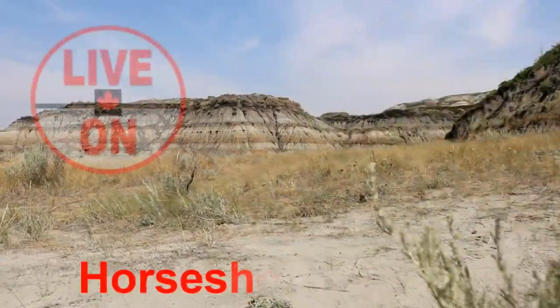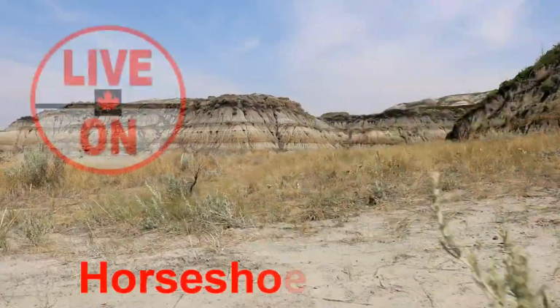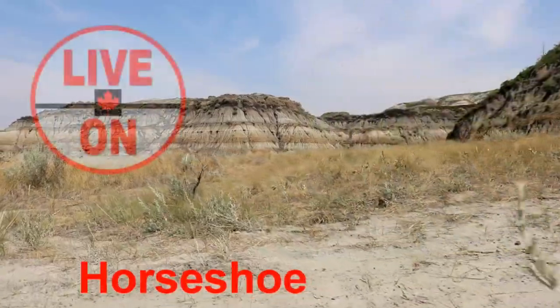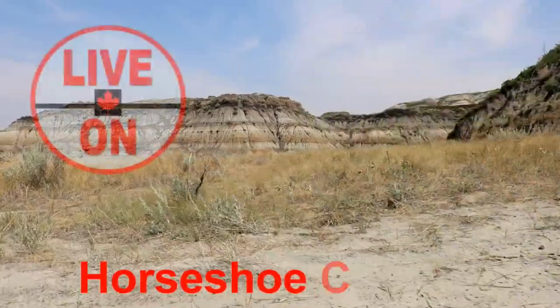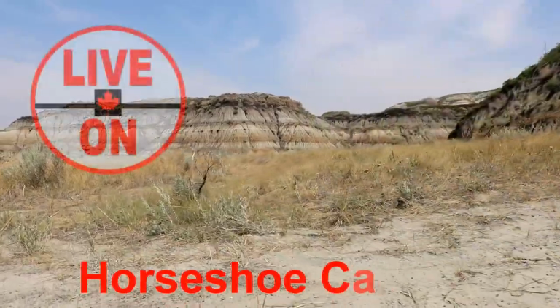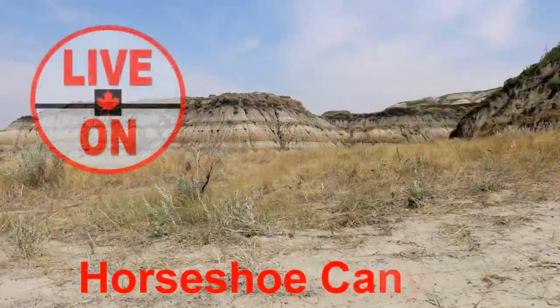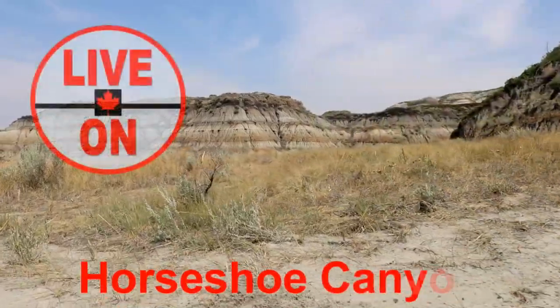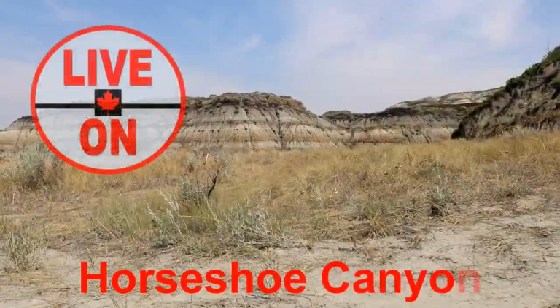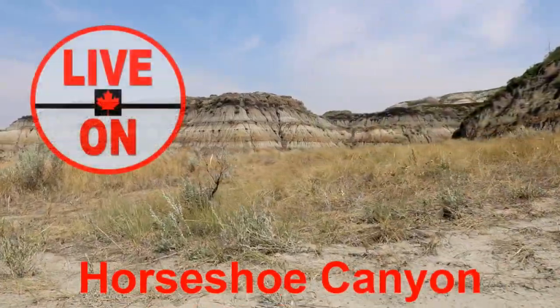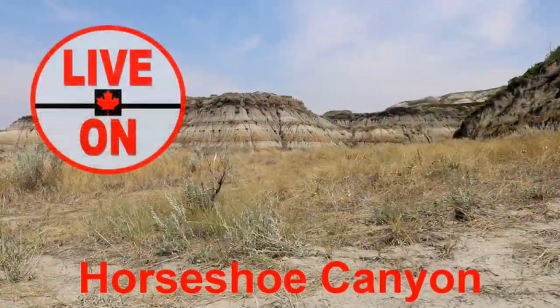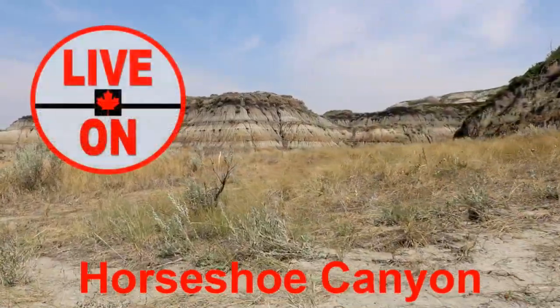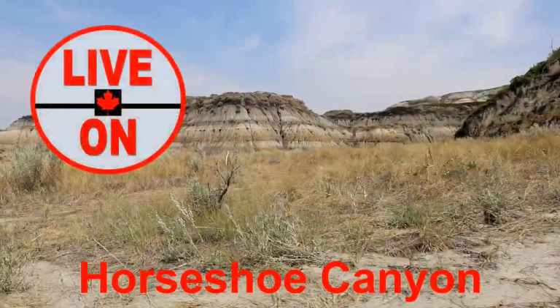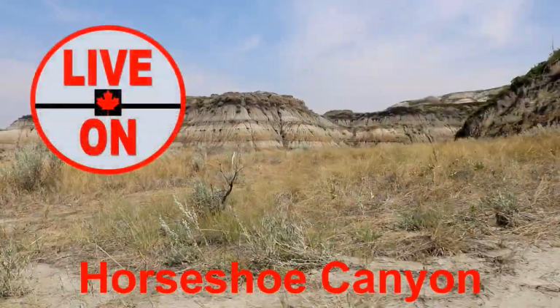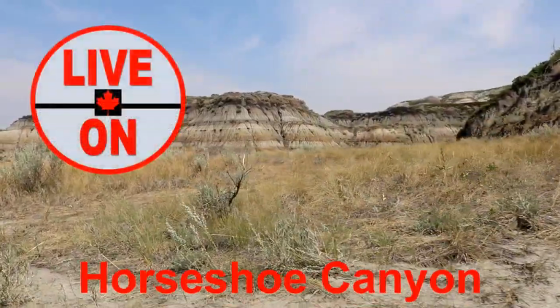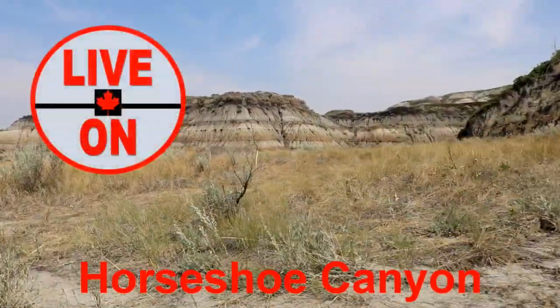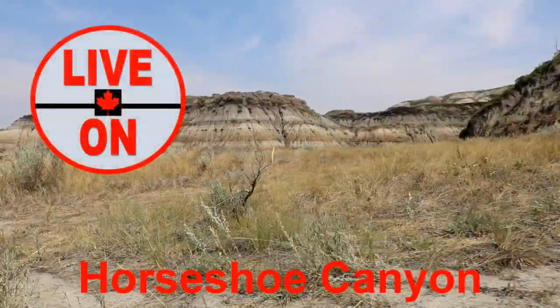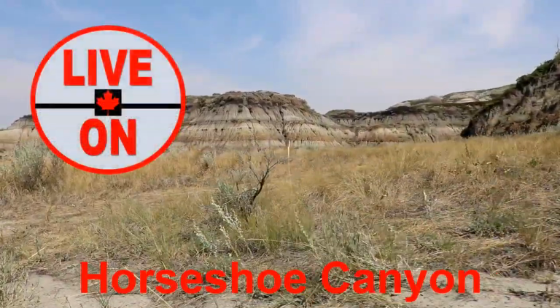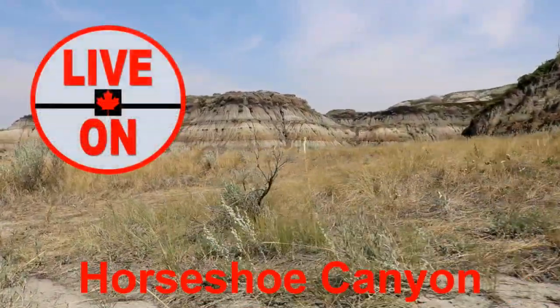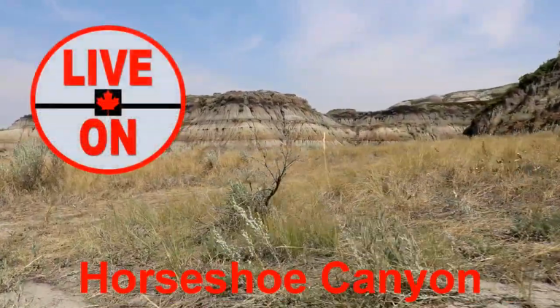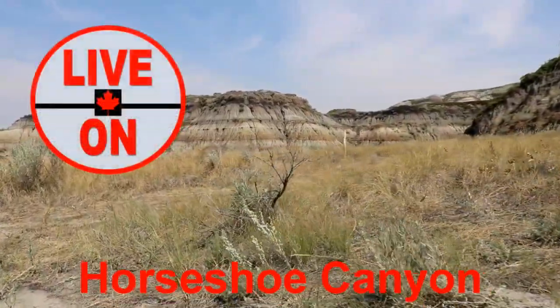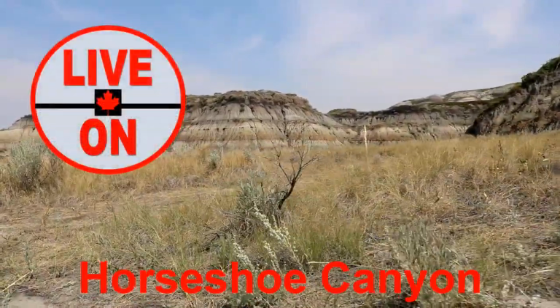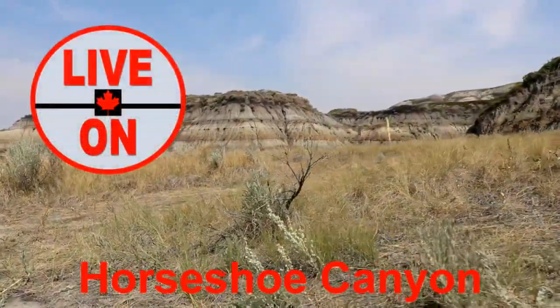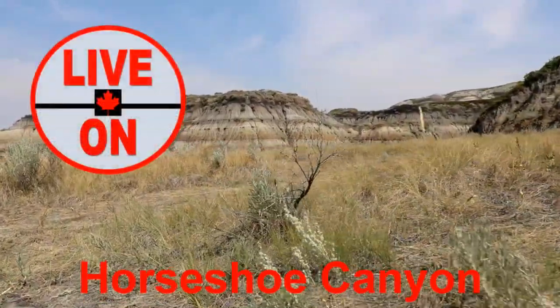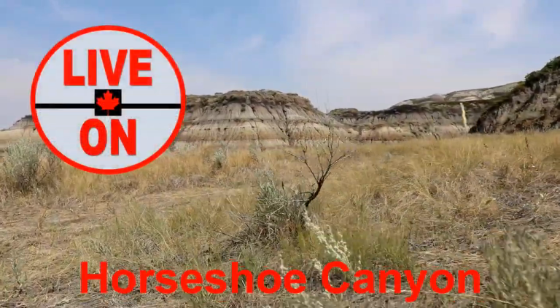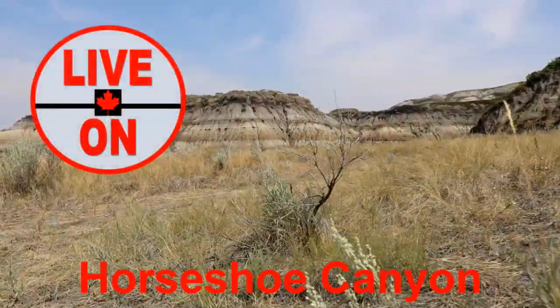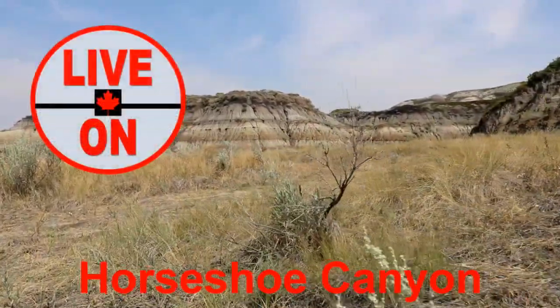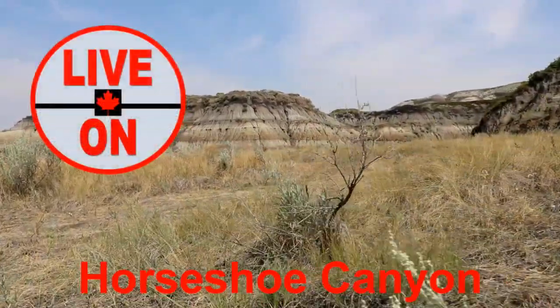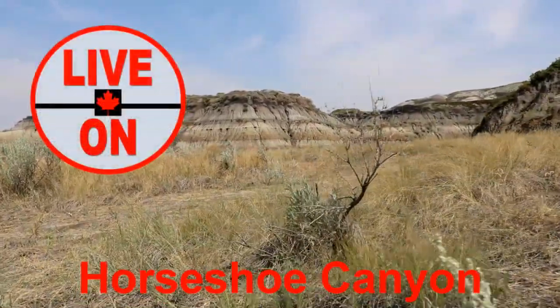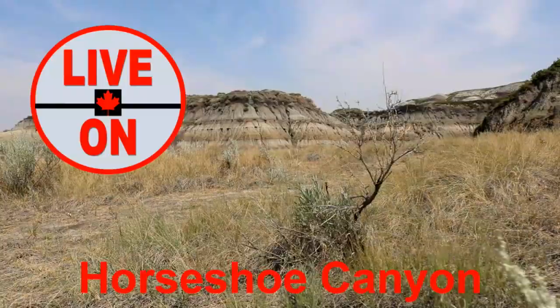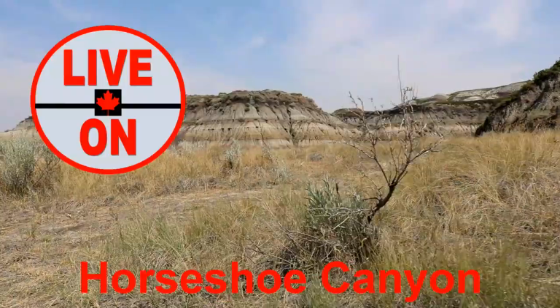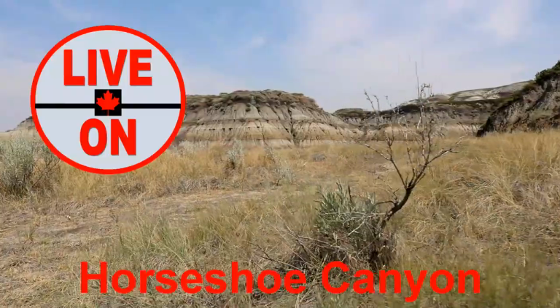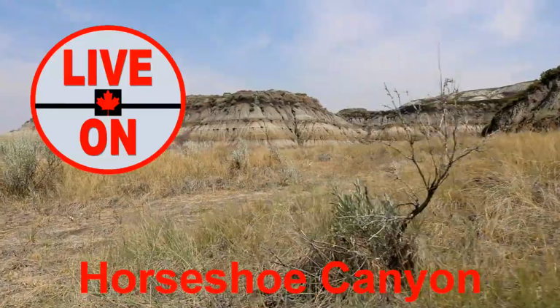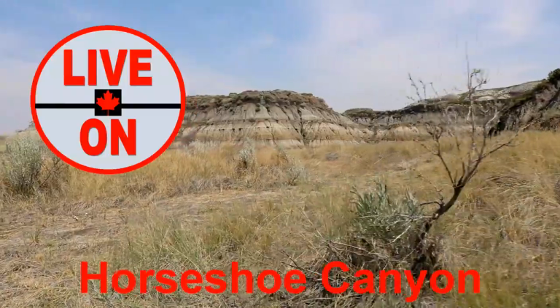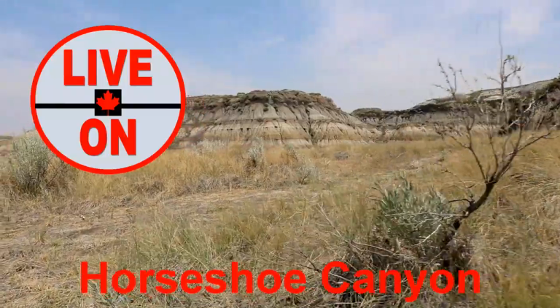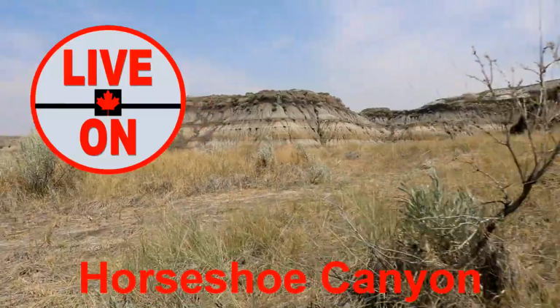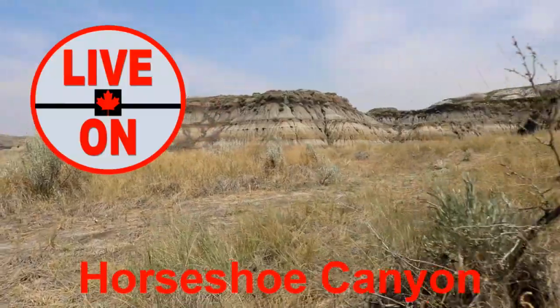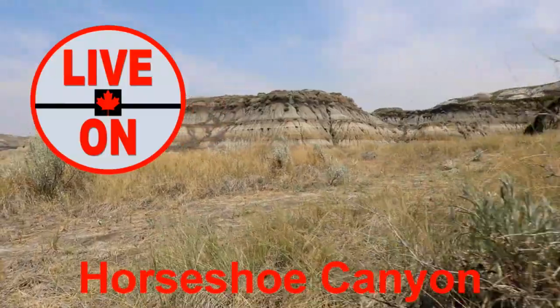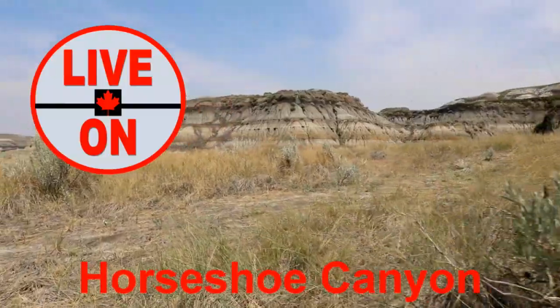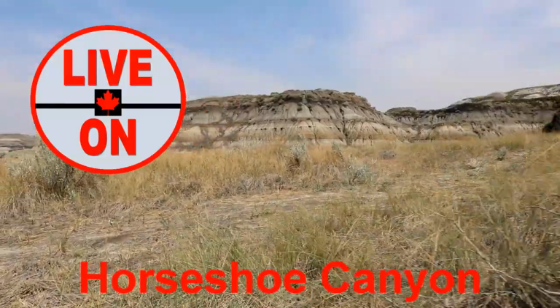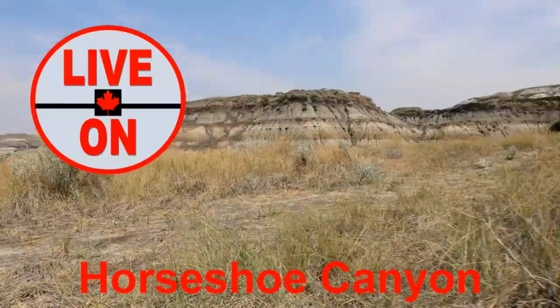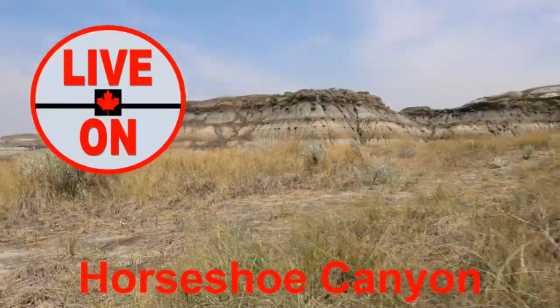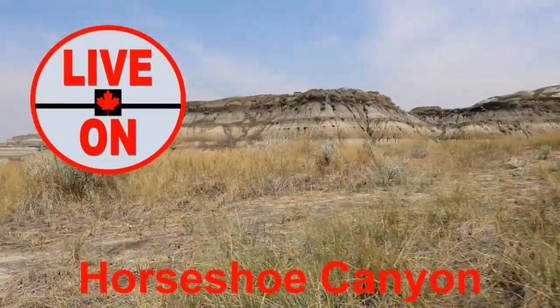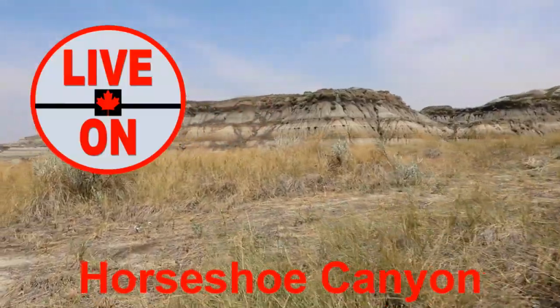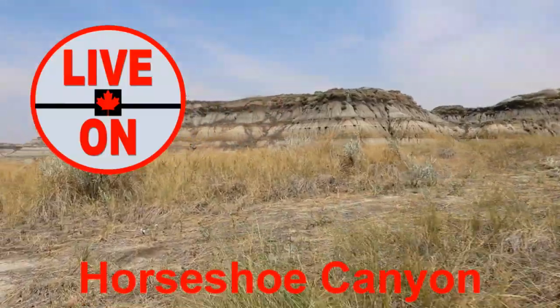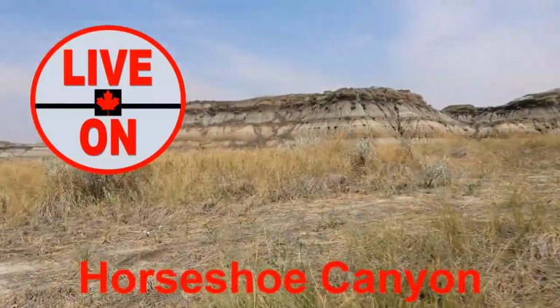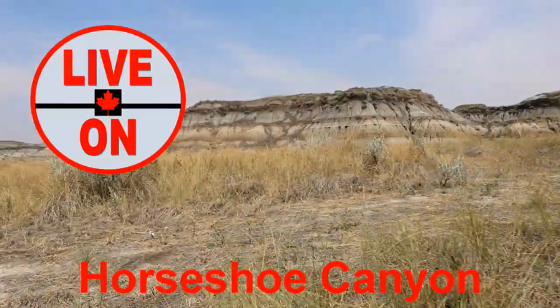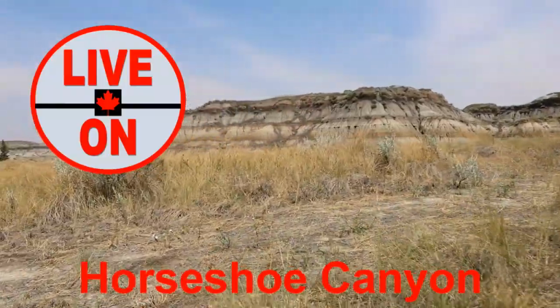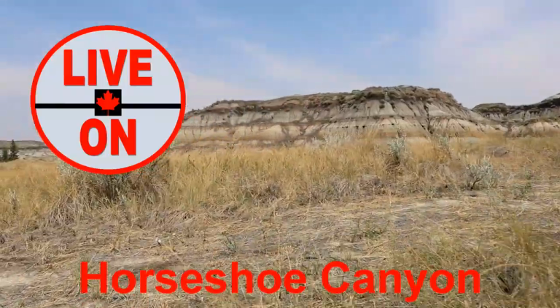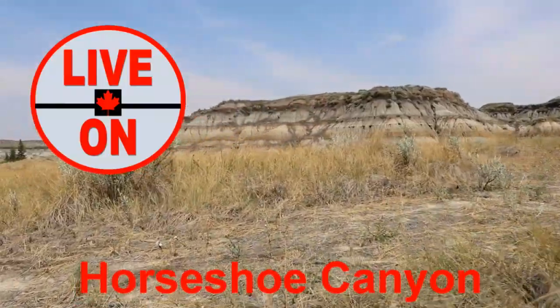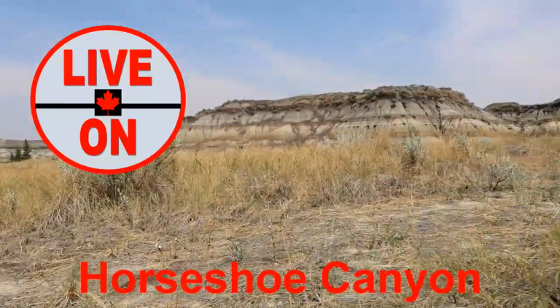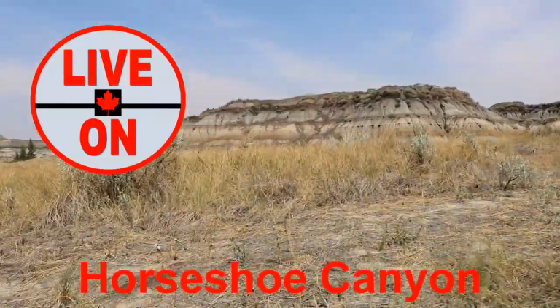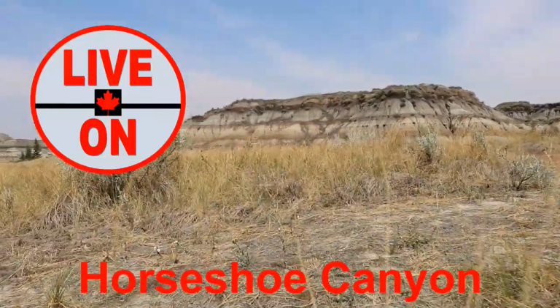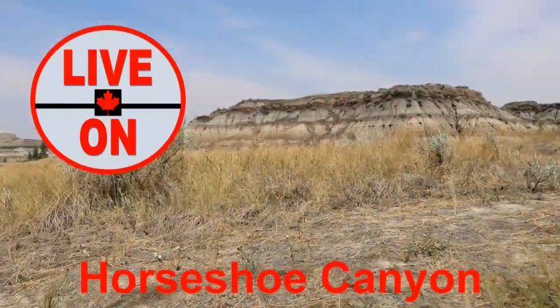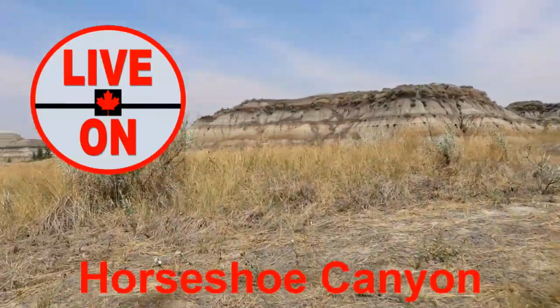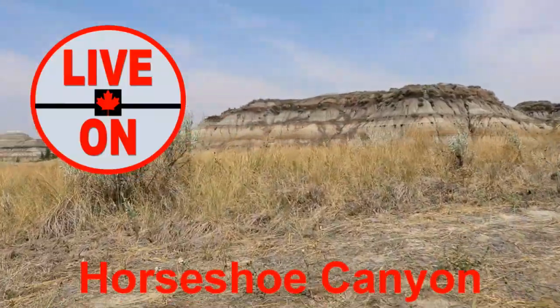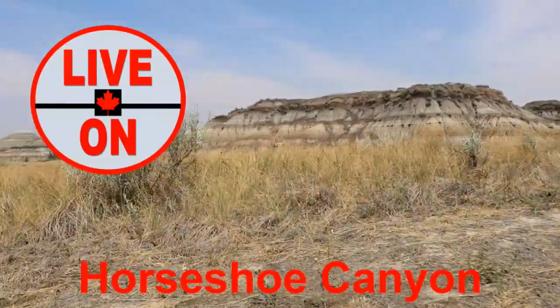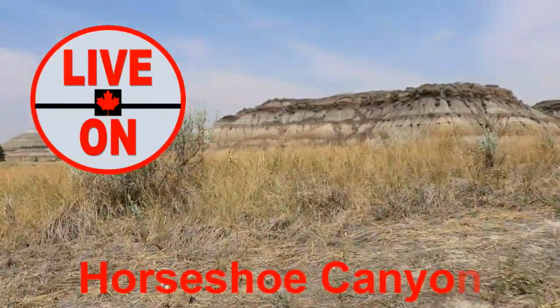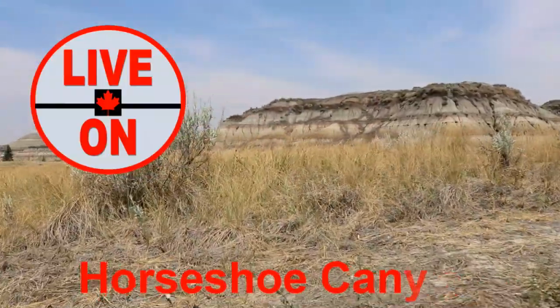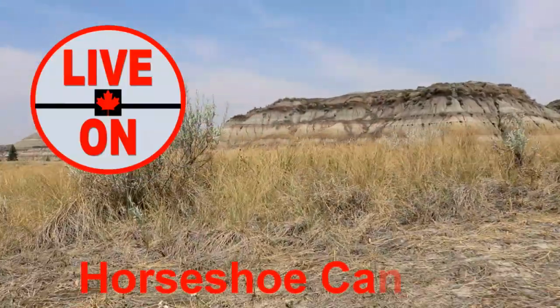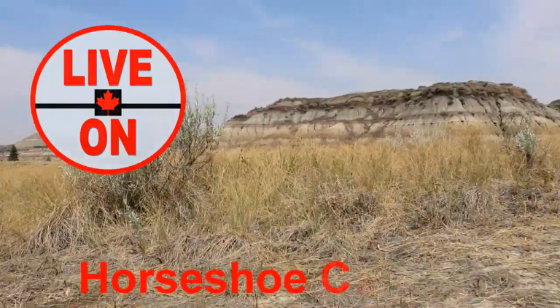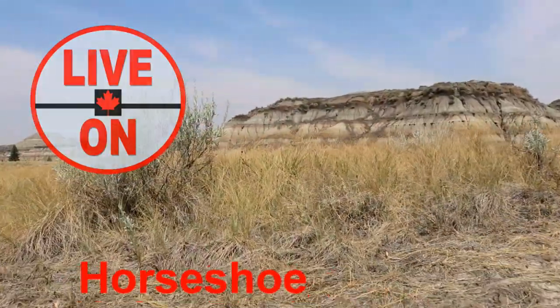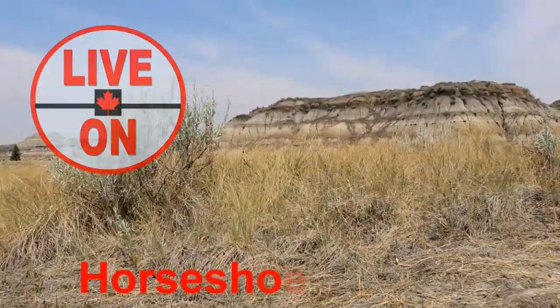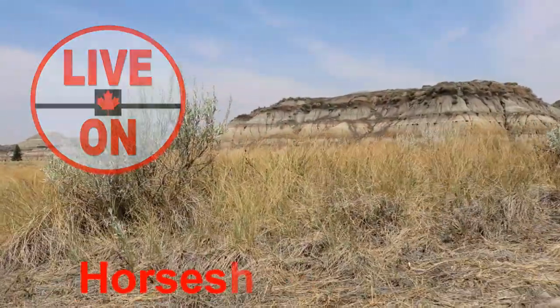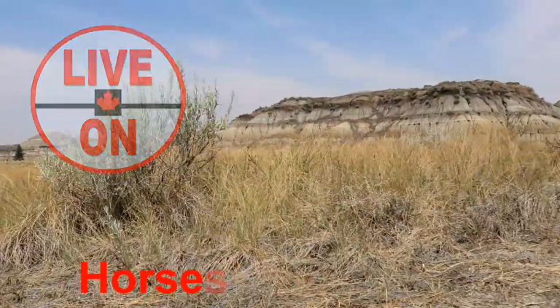If you enjoyed this video, please give it a thumbs up and subscribe. Next week I'll be taking you to Horseshoe Canyon just outside Drumheller. Cheers!